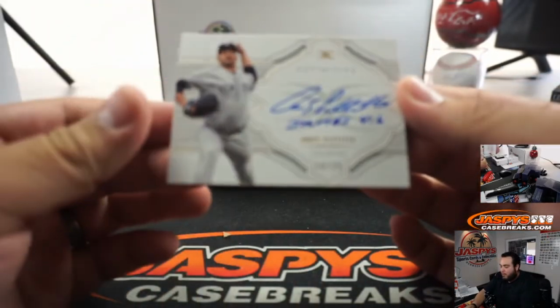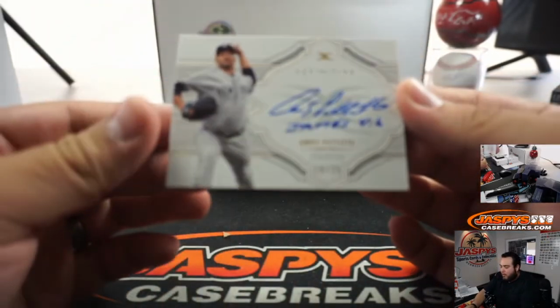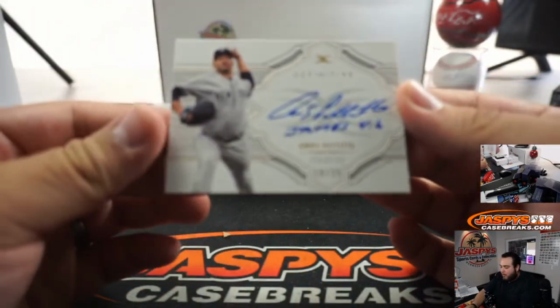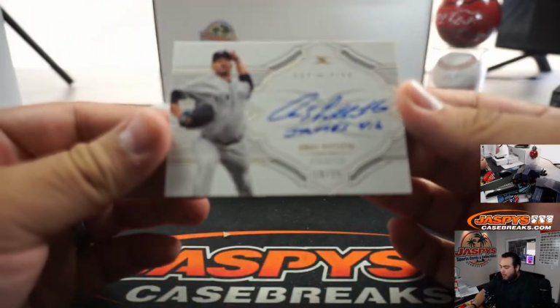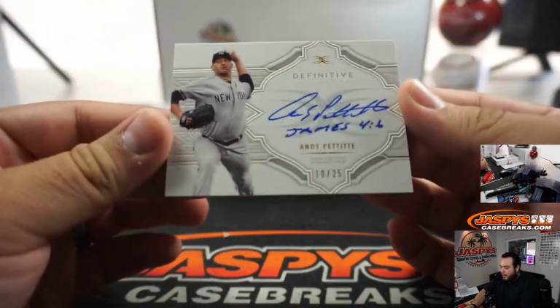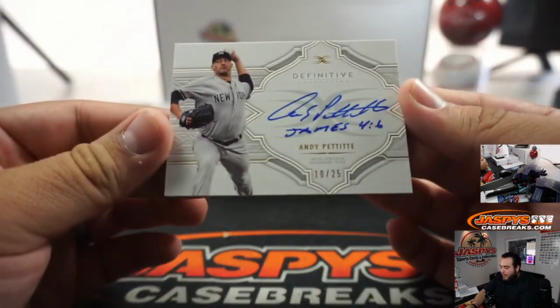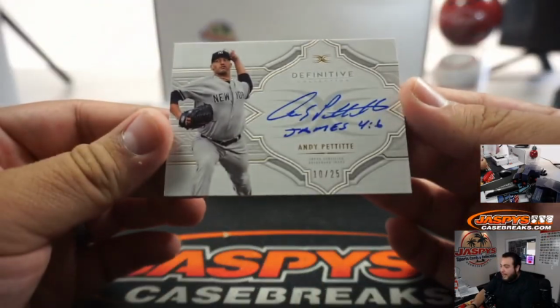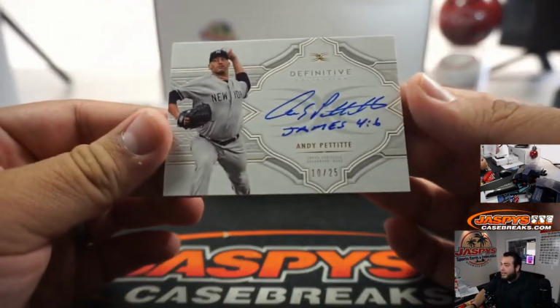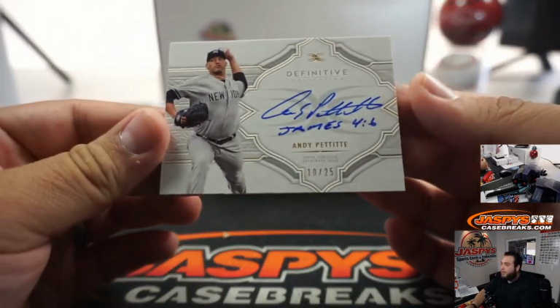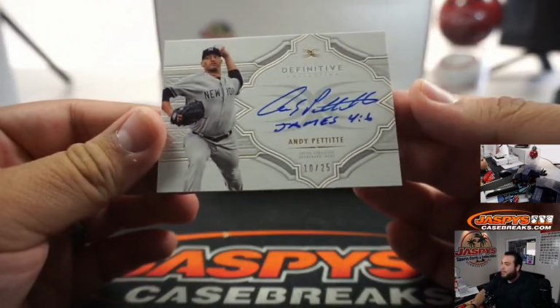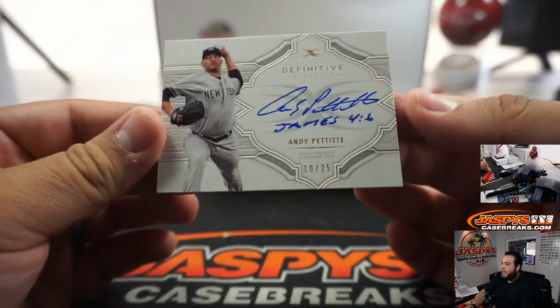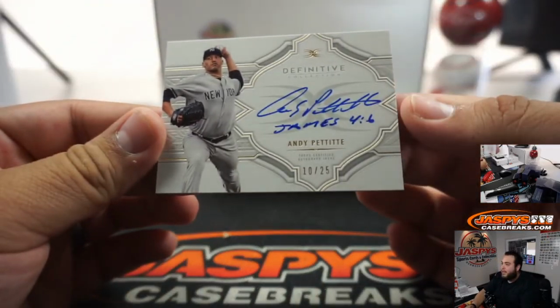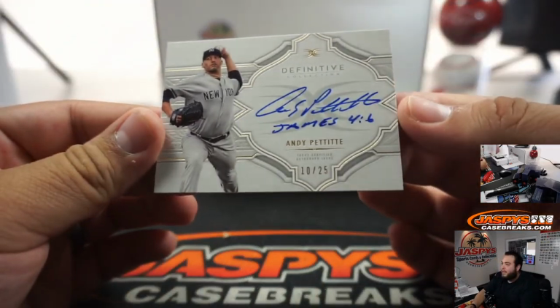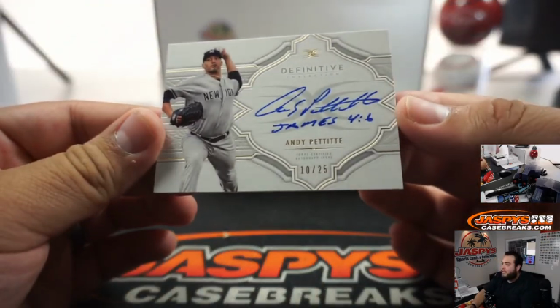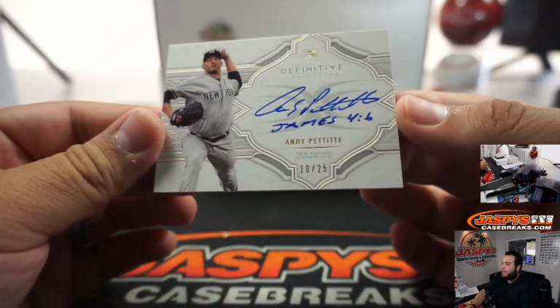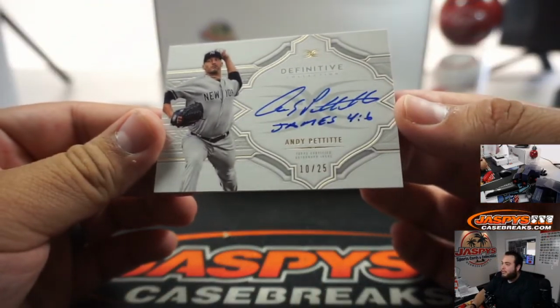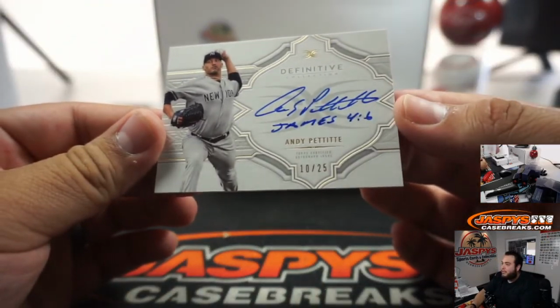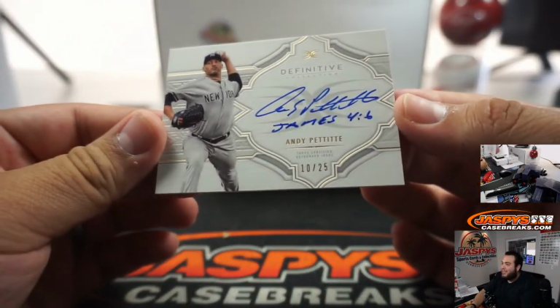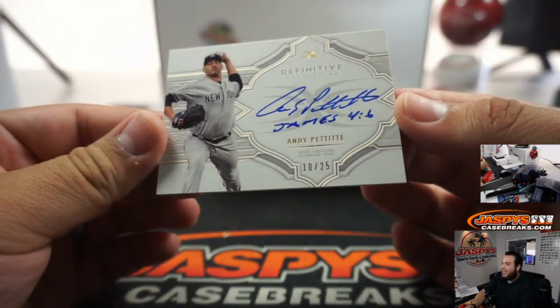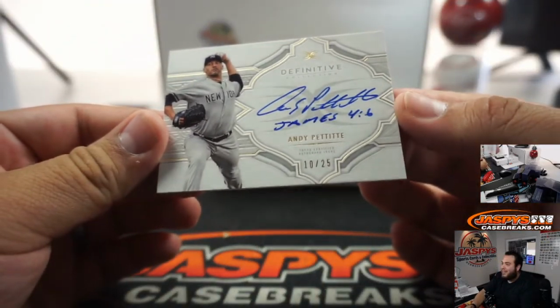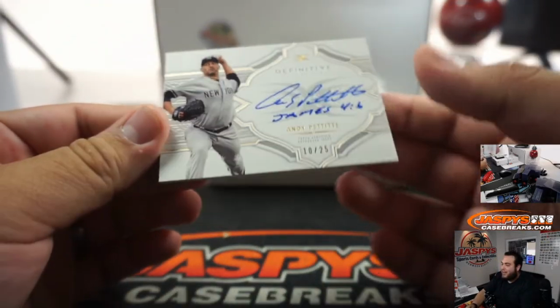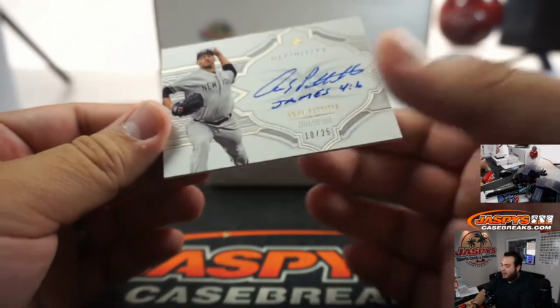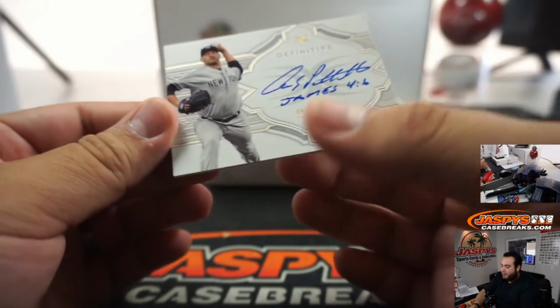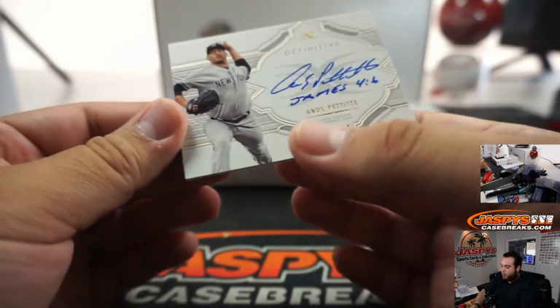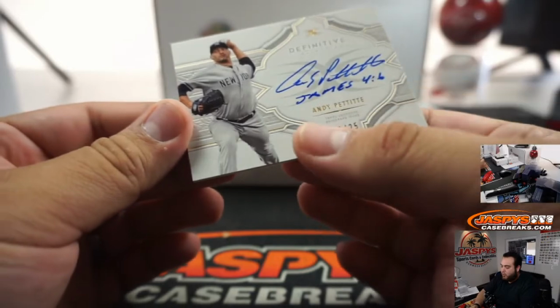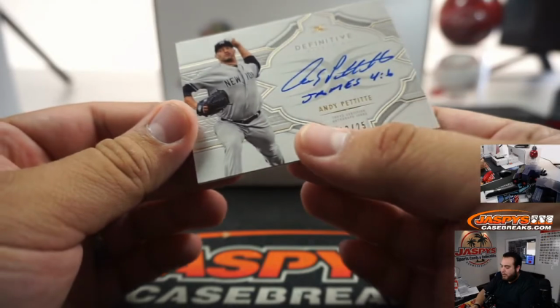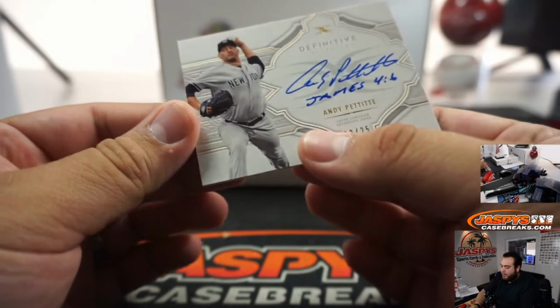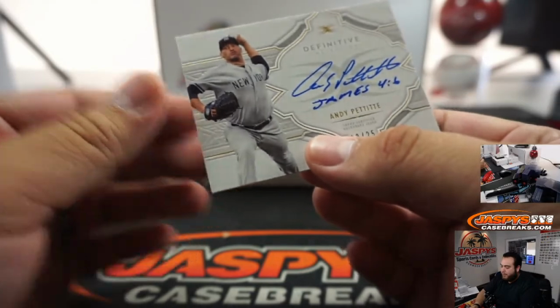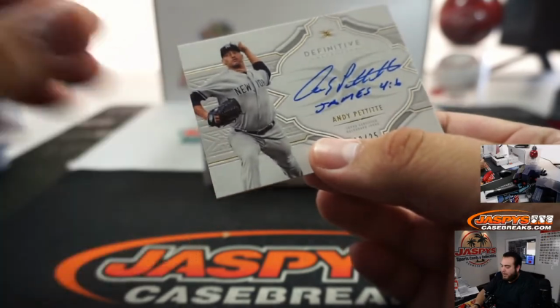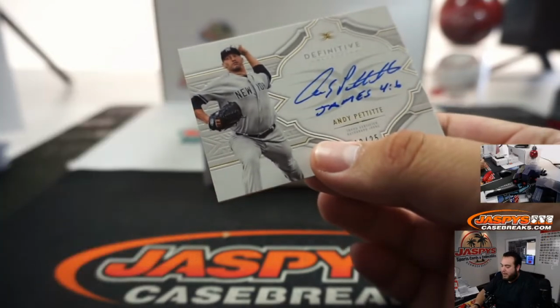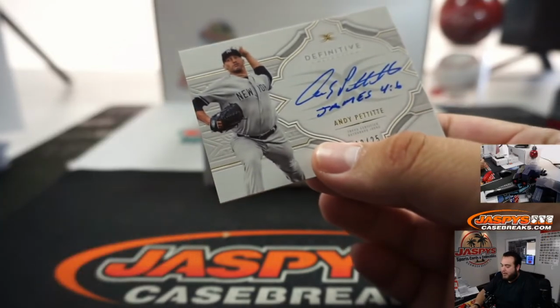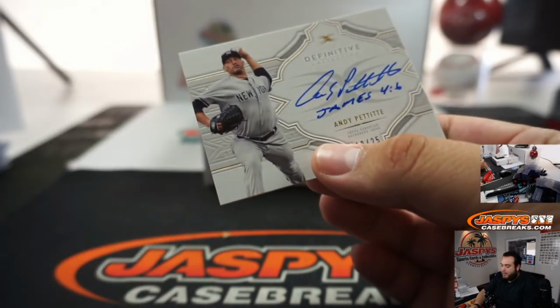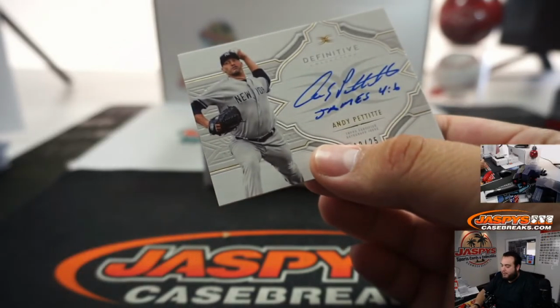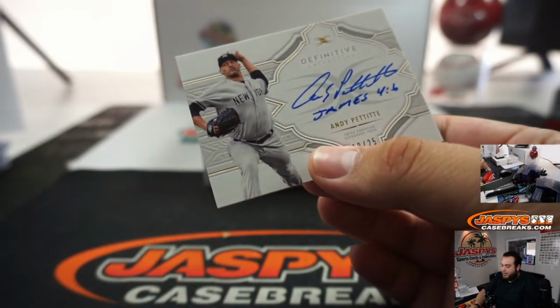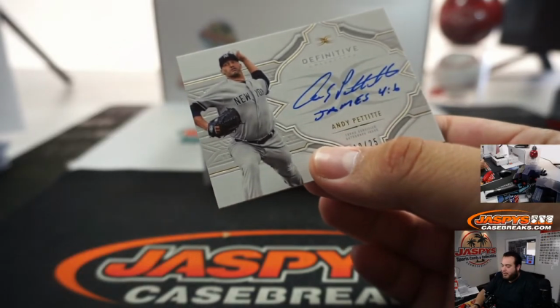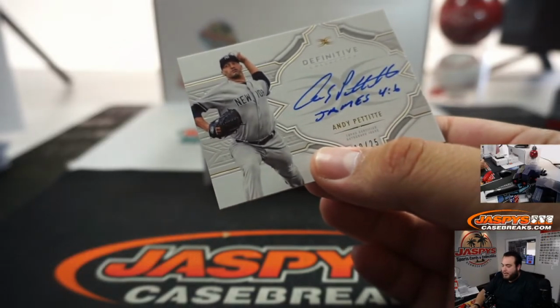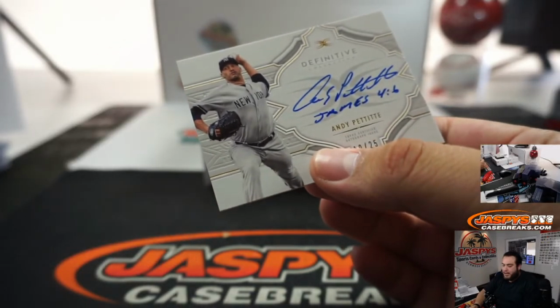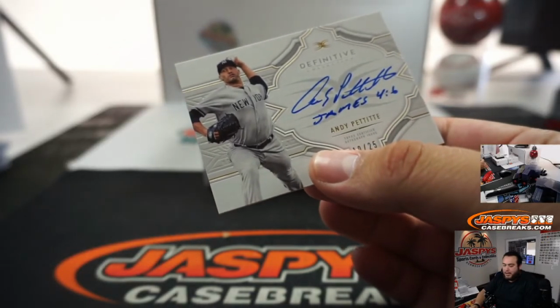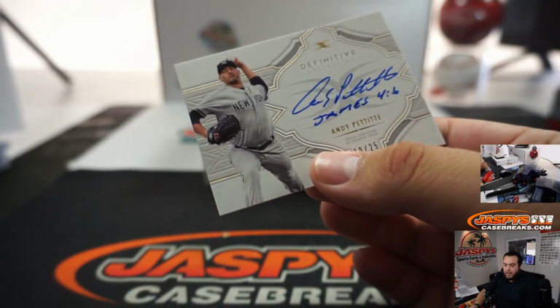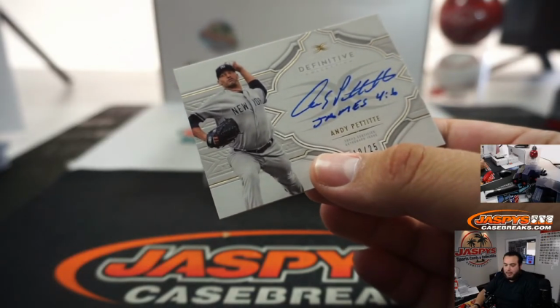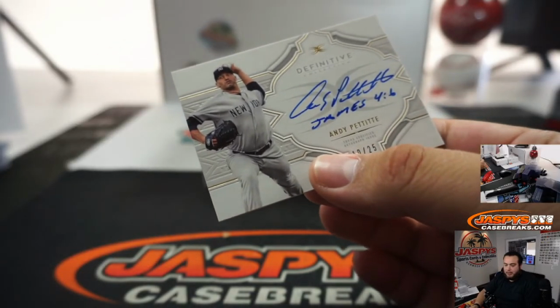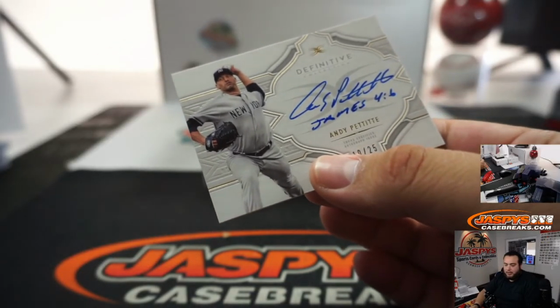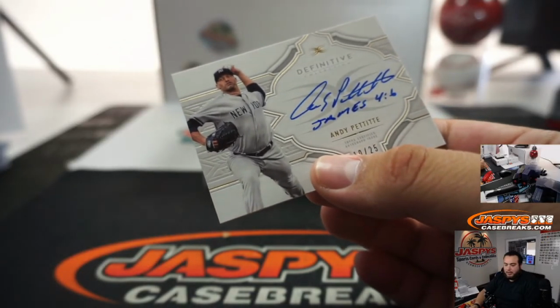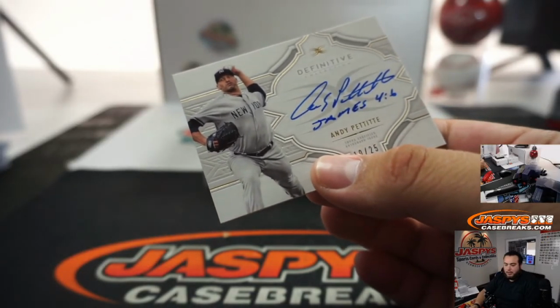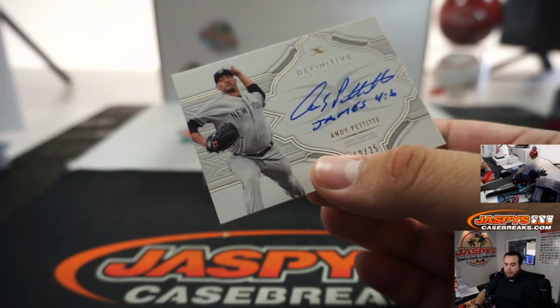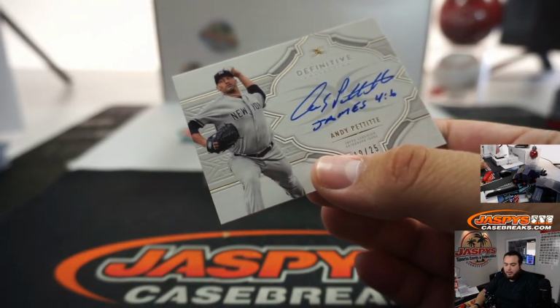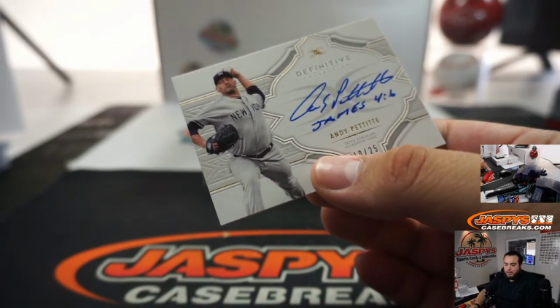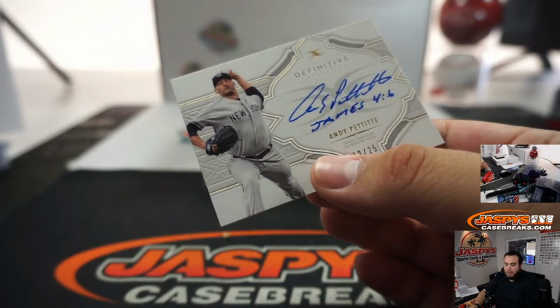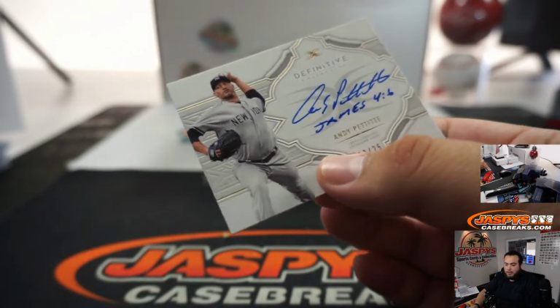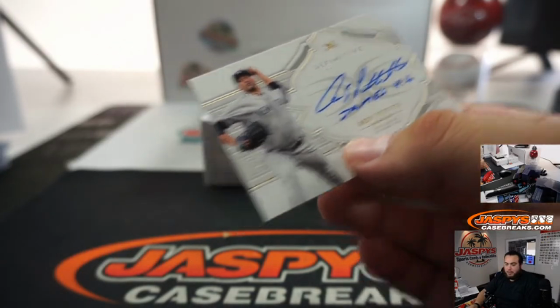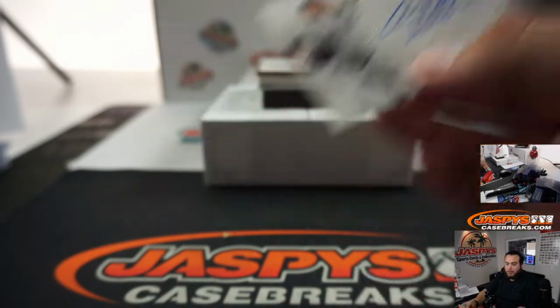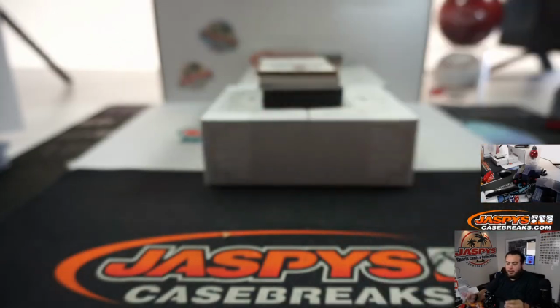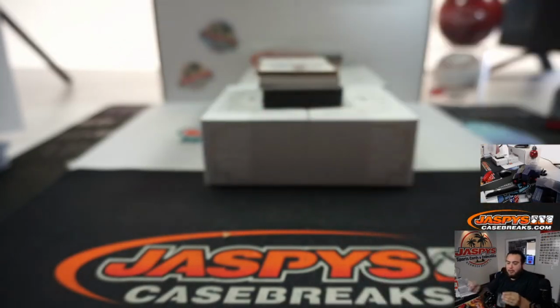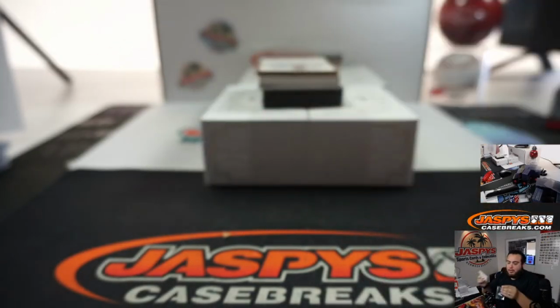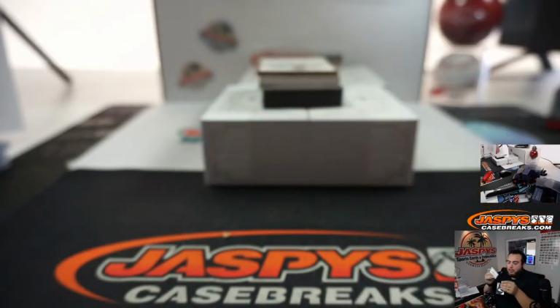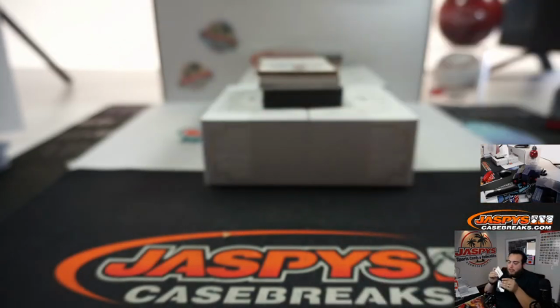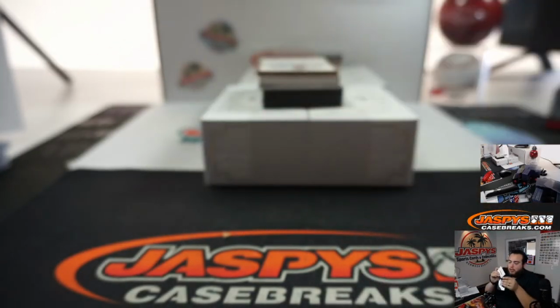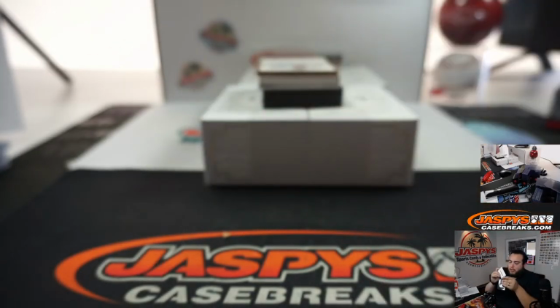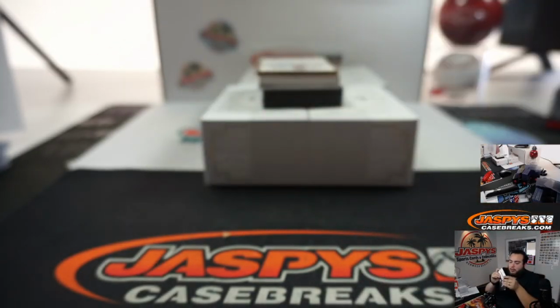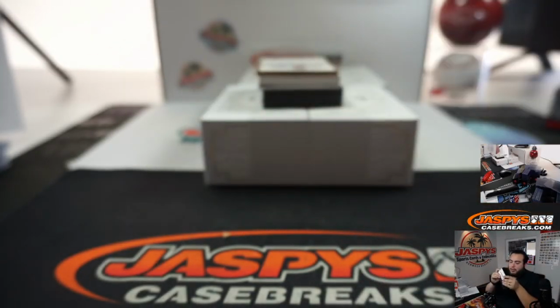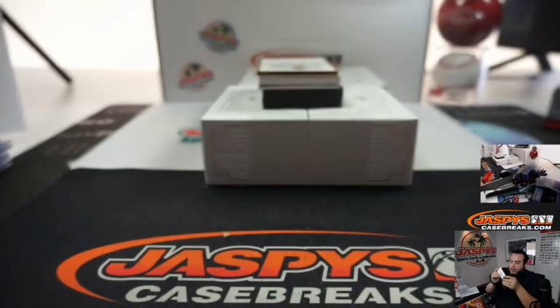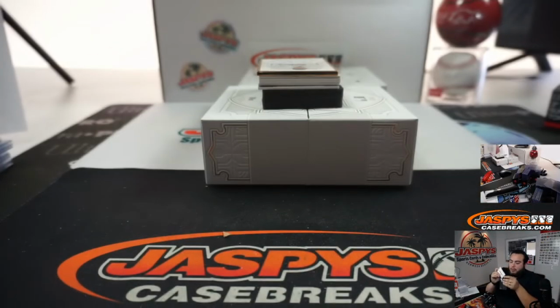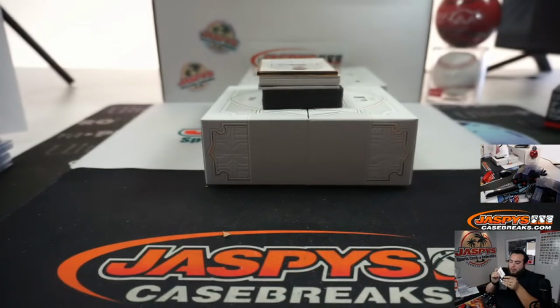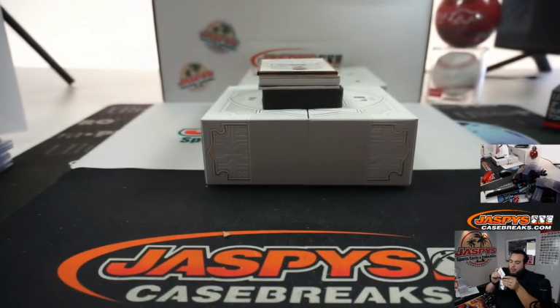Andy Pettitte, 10 out of 25, for the Yankees — DJ with that one.